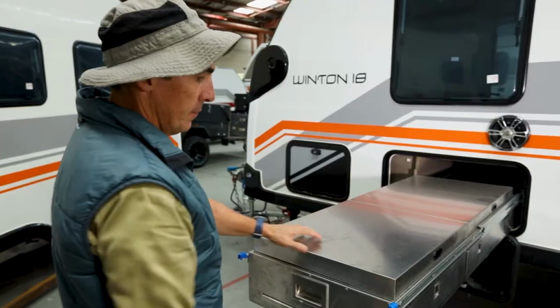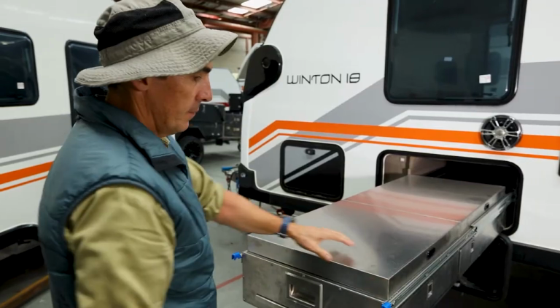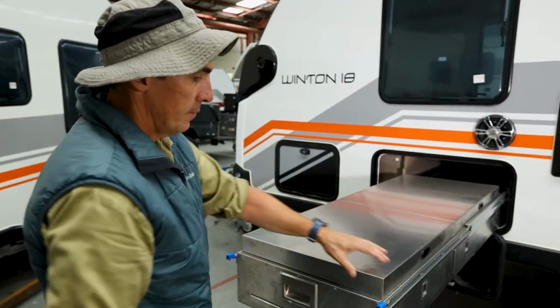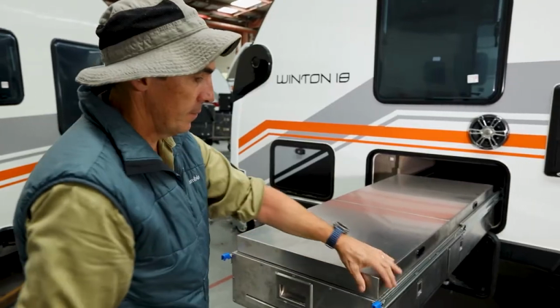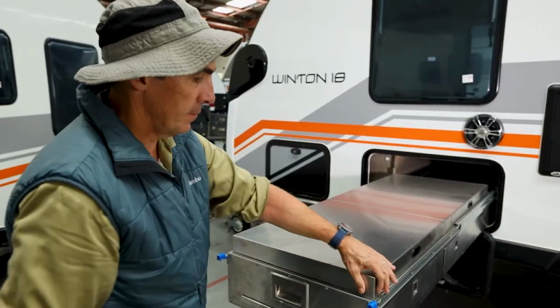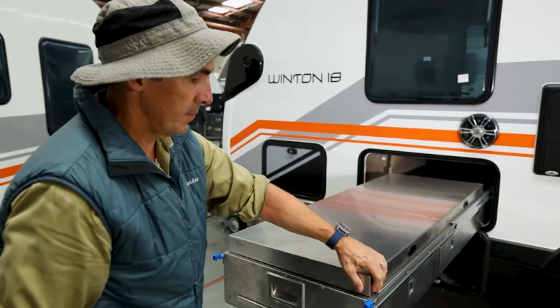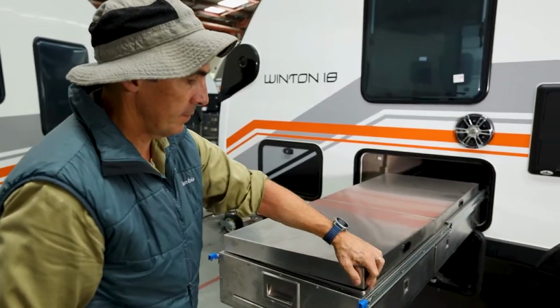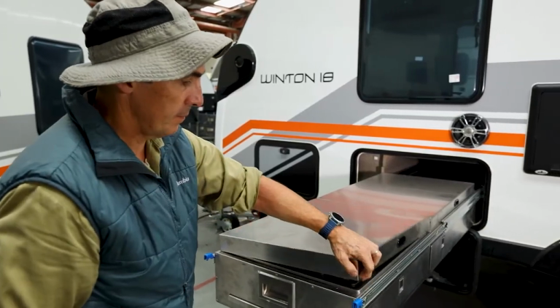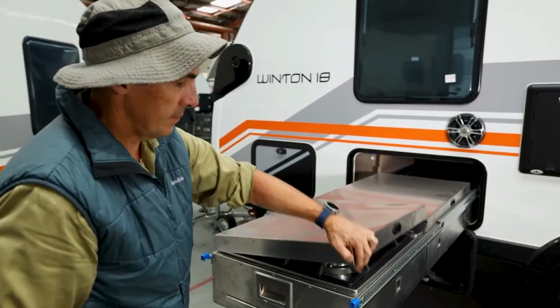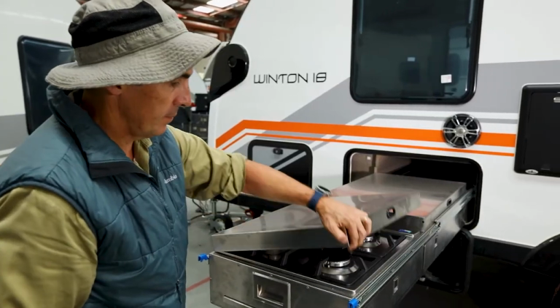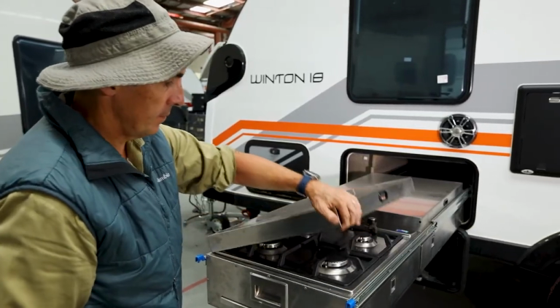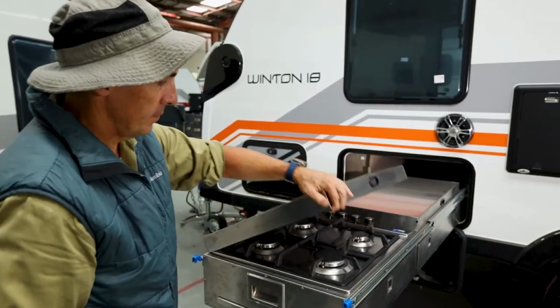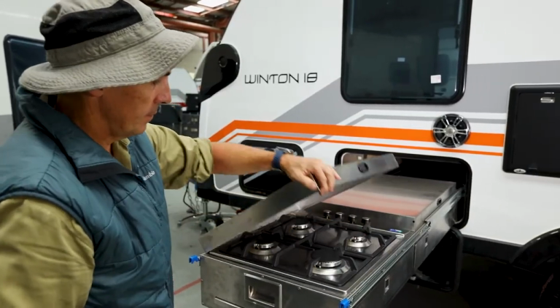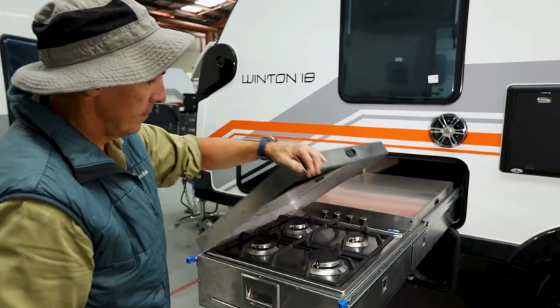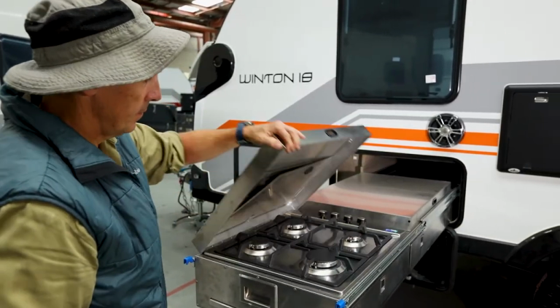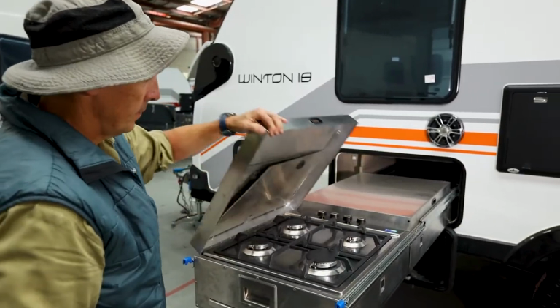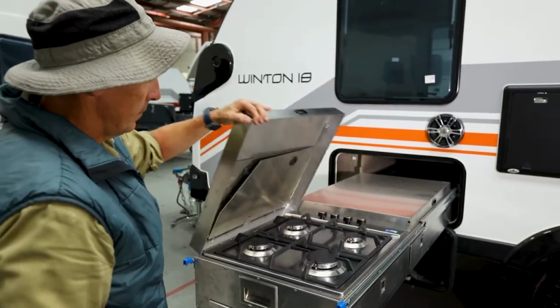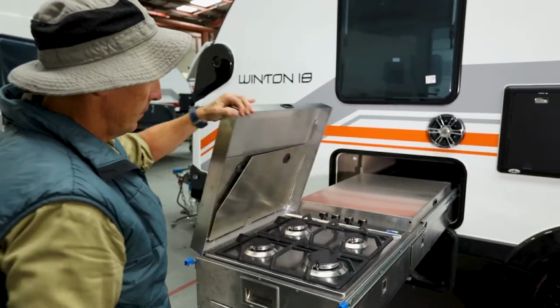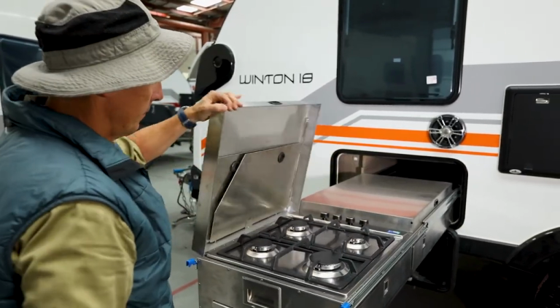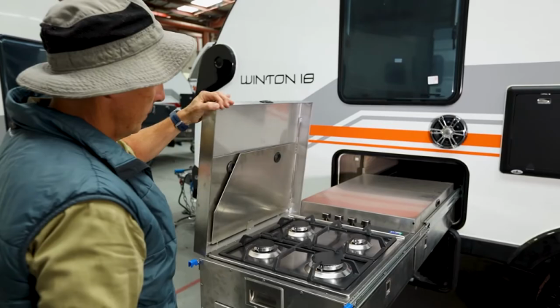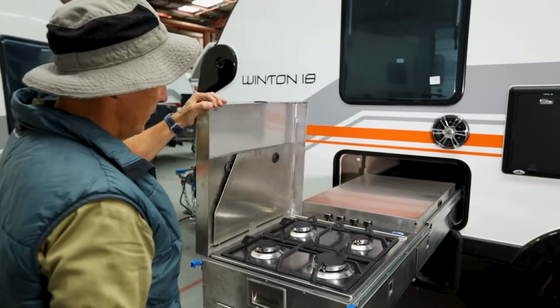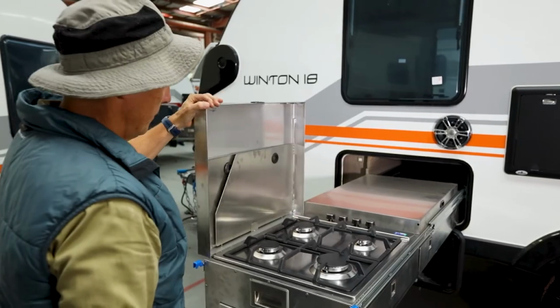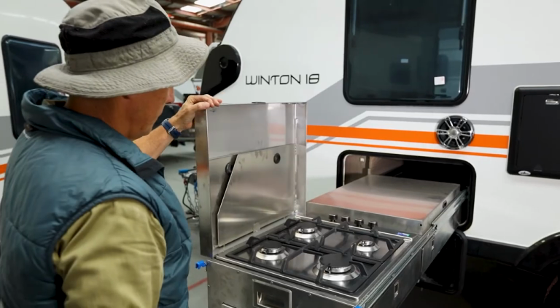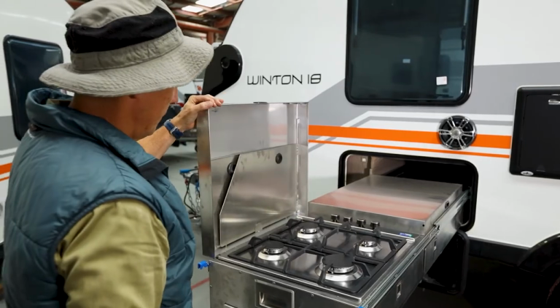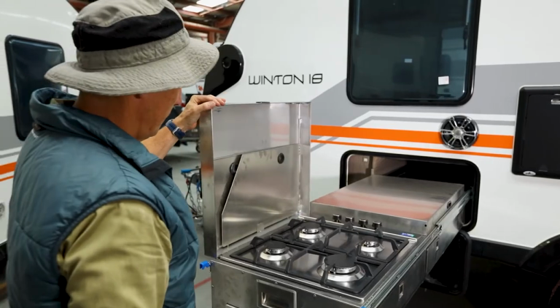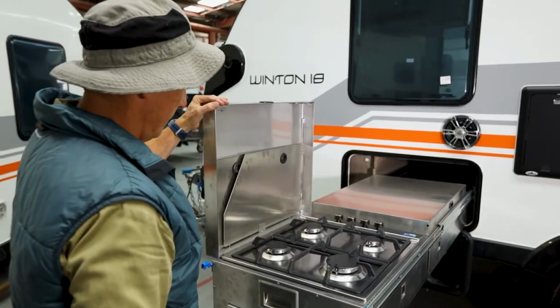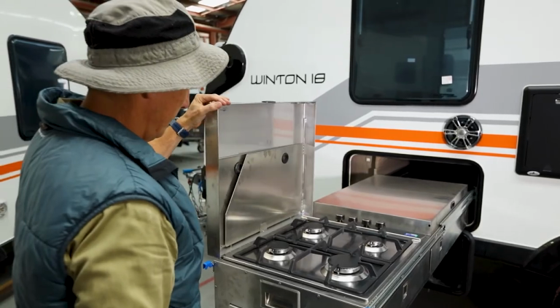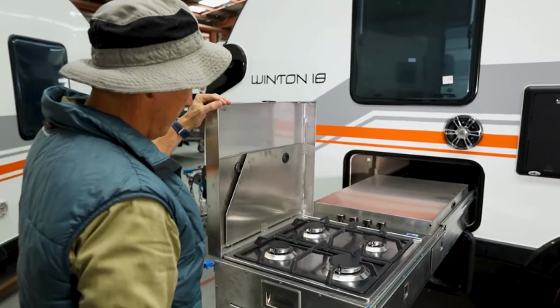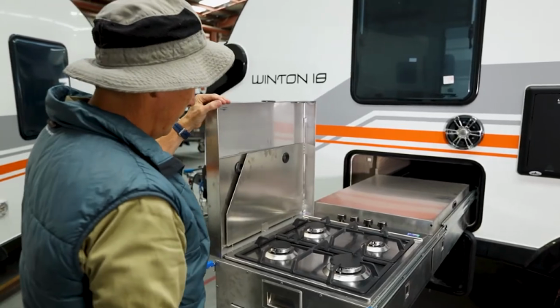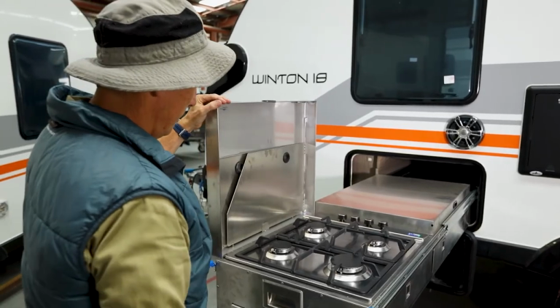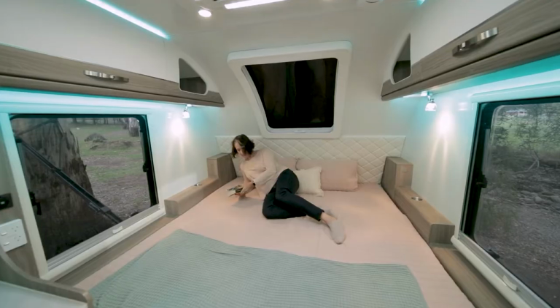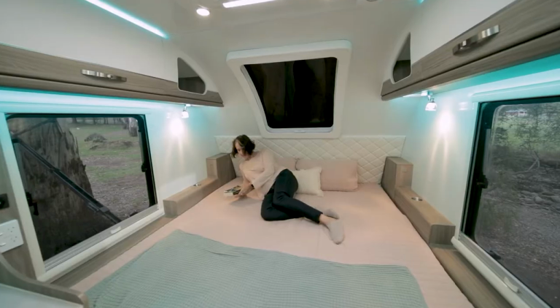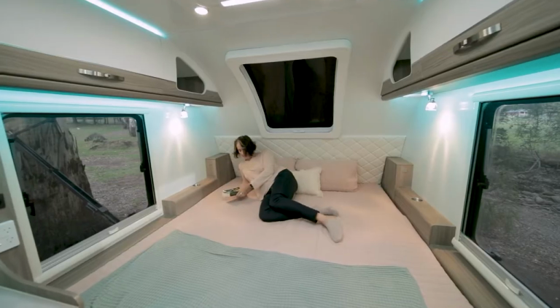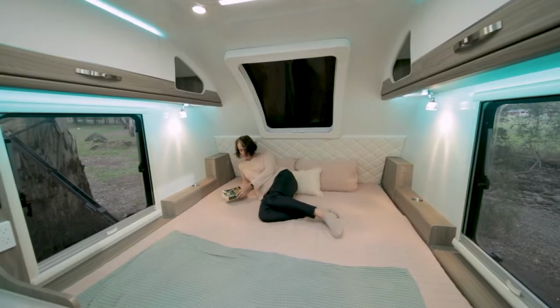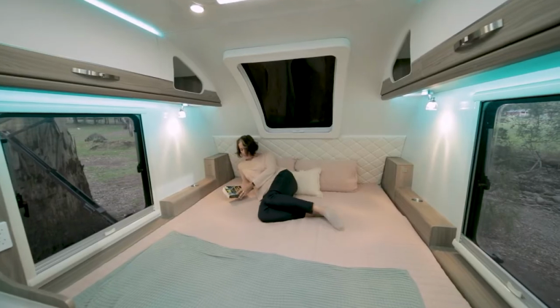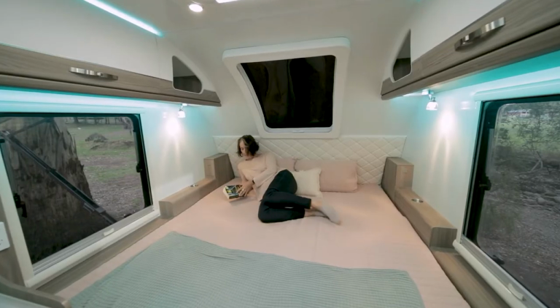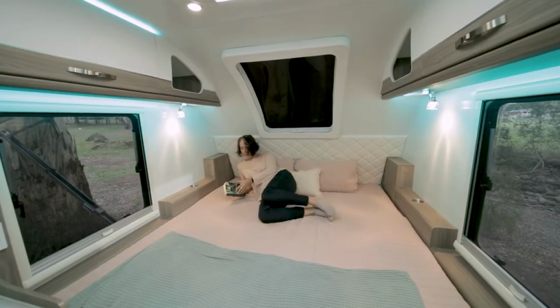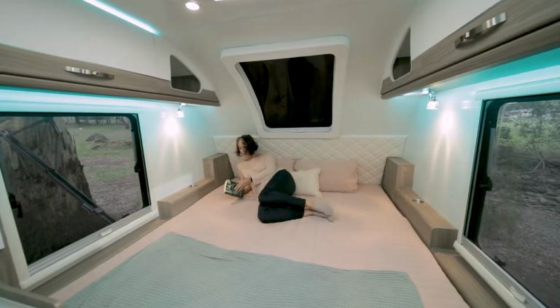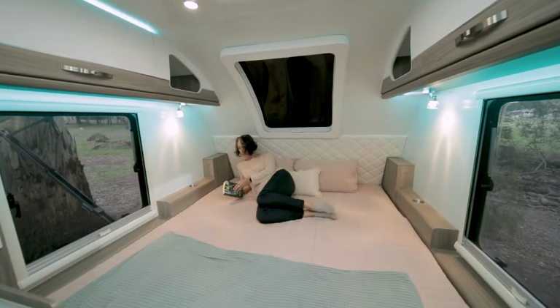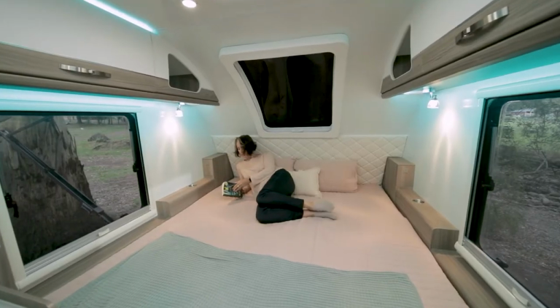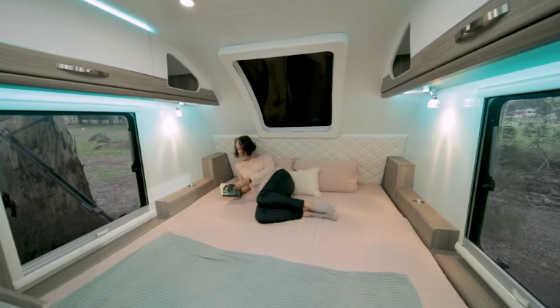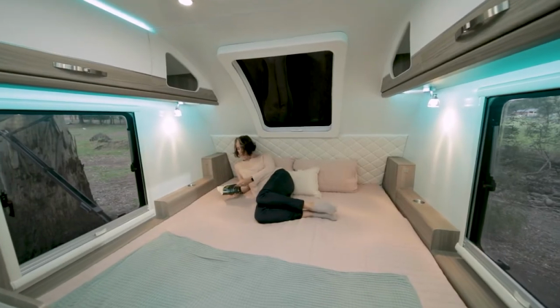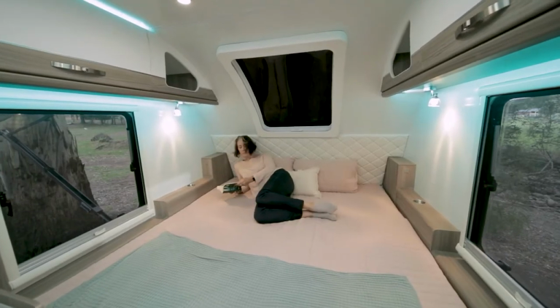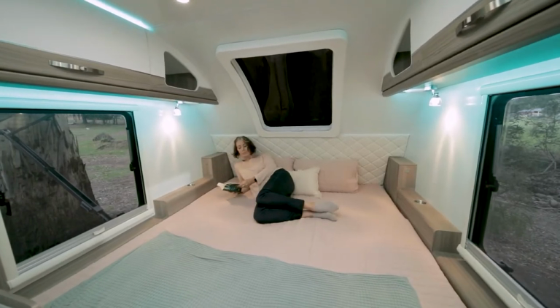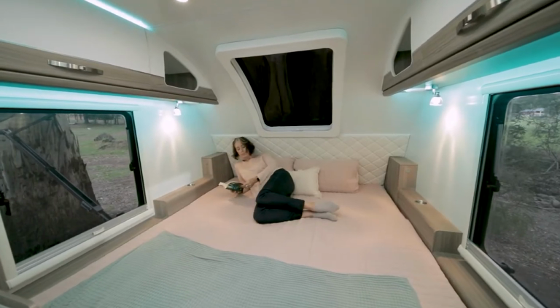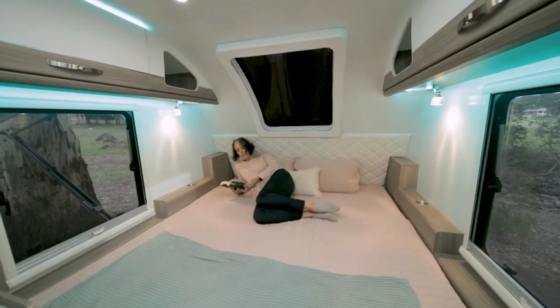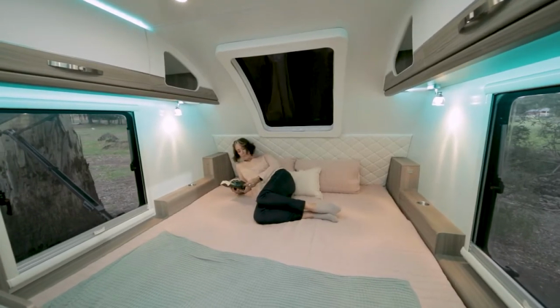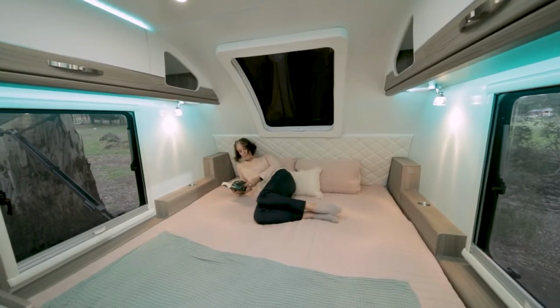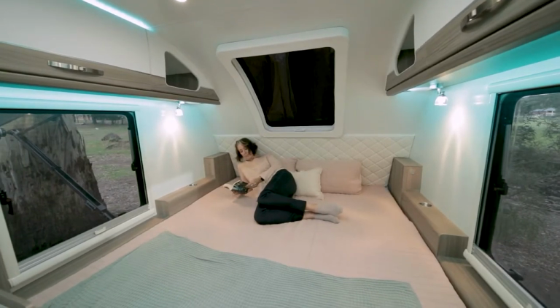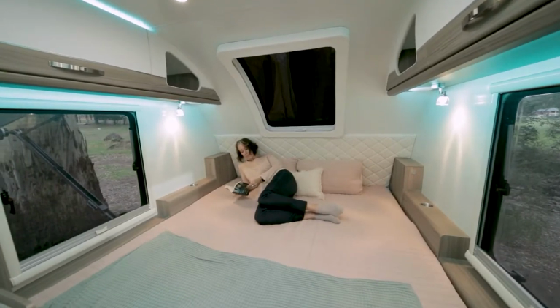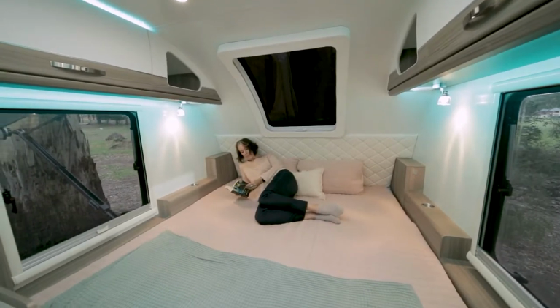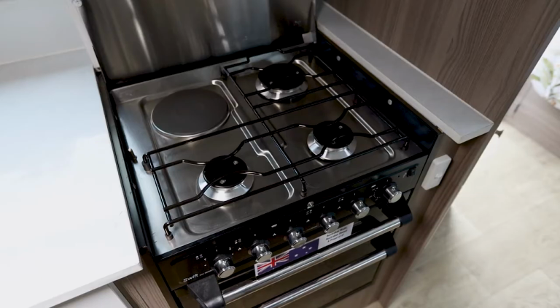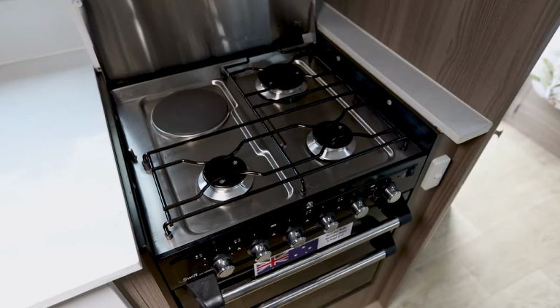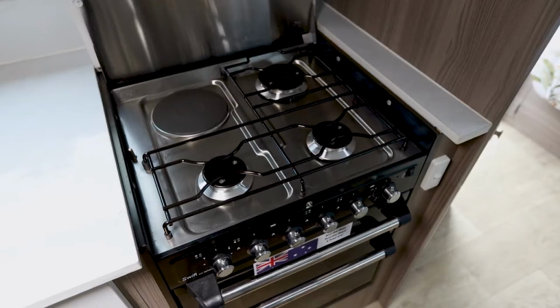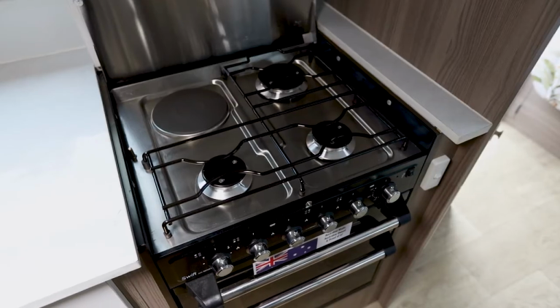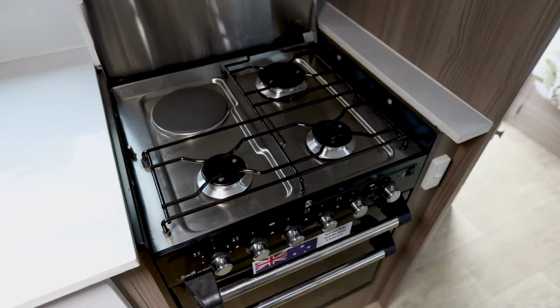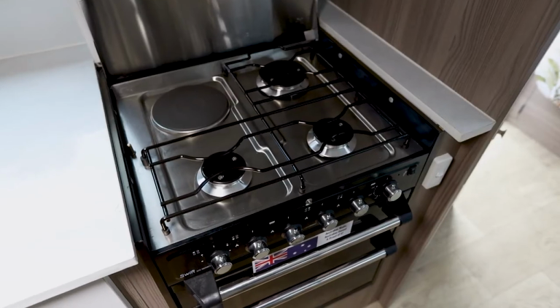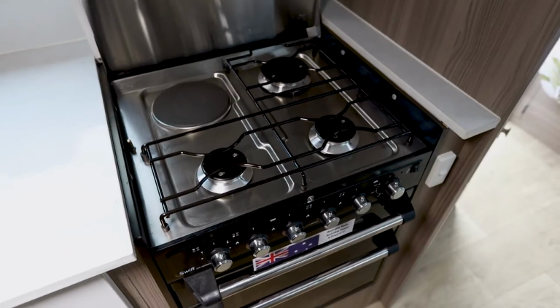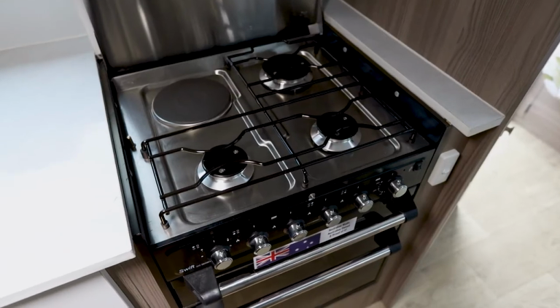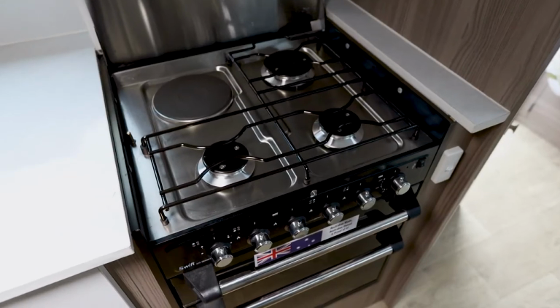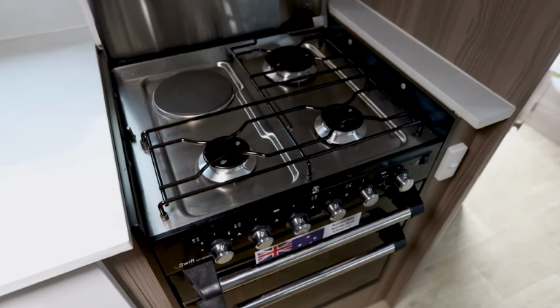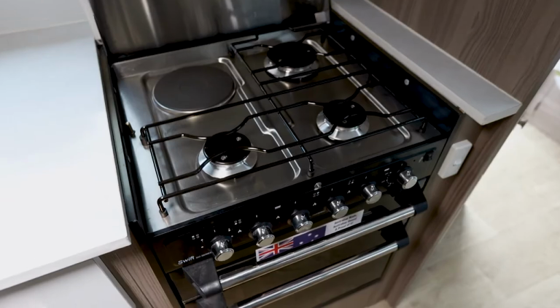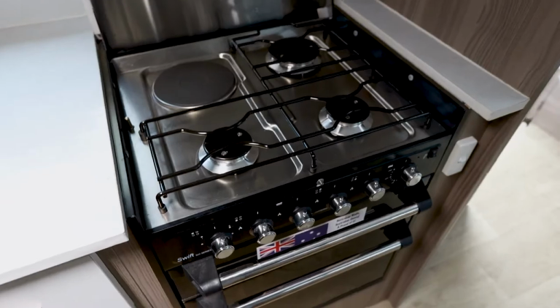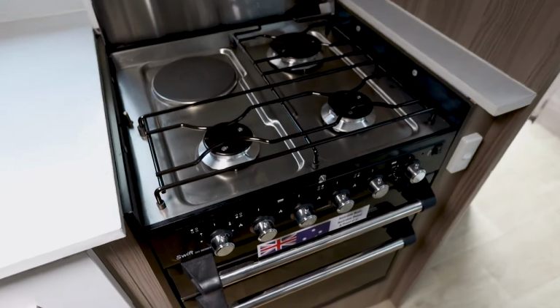There are also optional upgrades that include an outdoor kitchen, internal gas heating, solar panels, and a Swift internal oven.